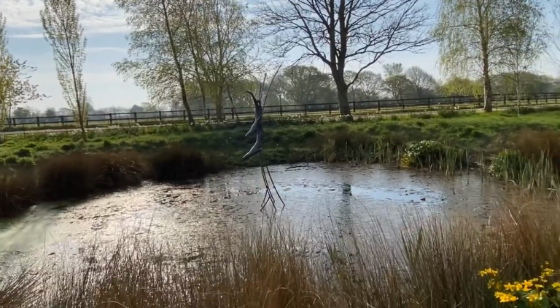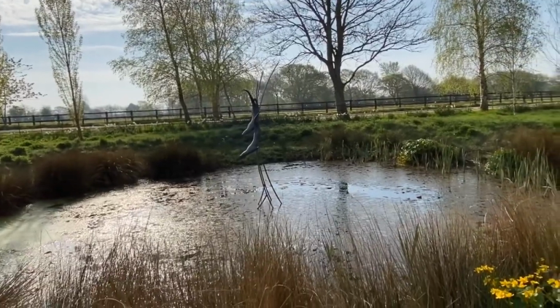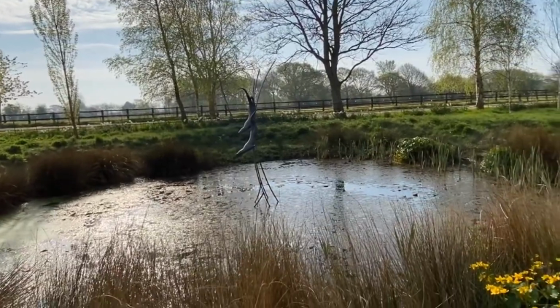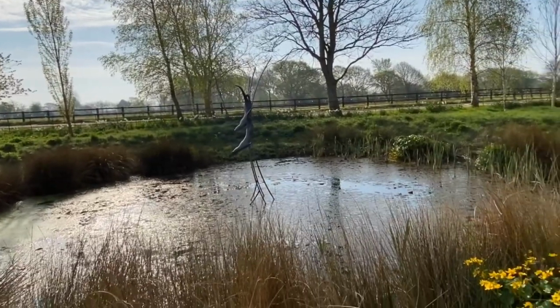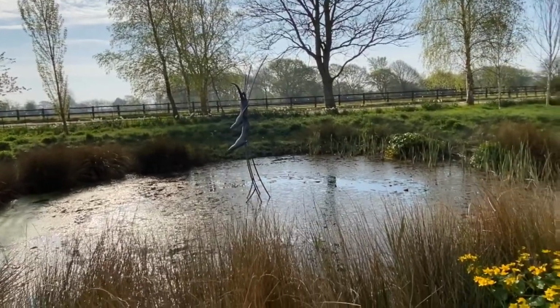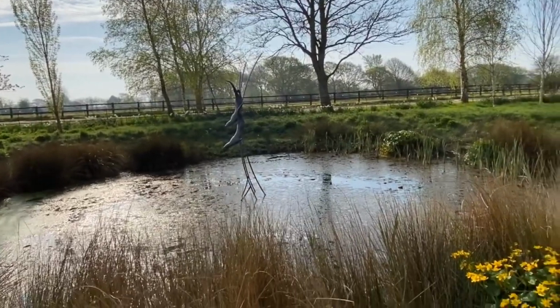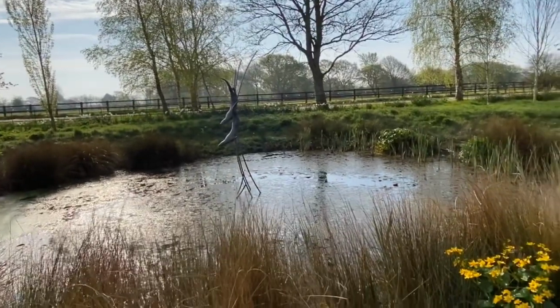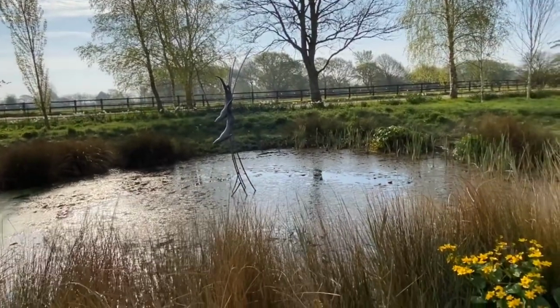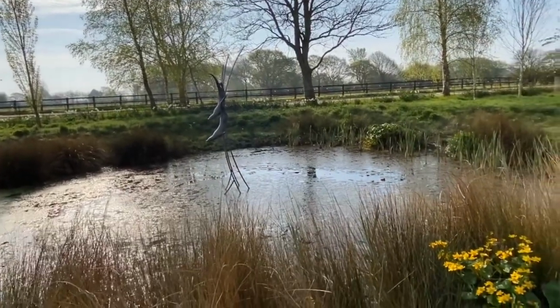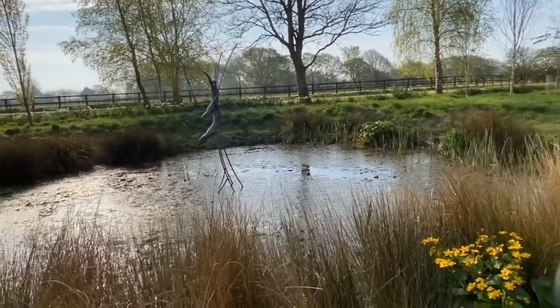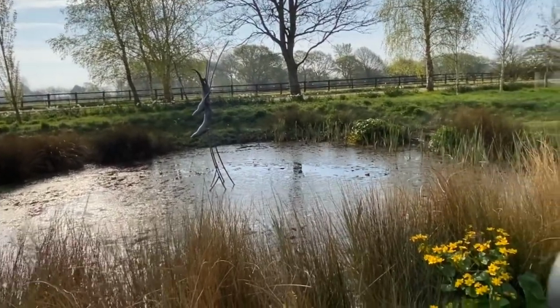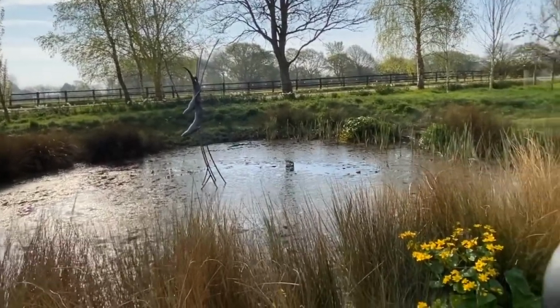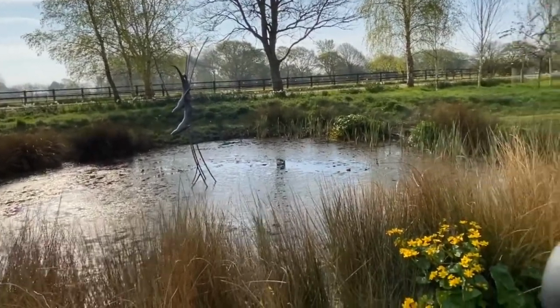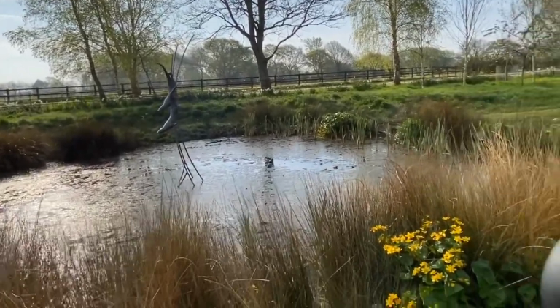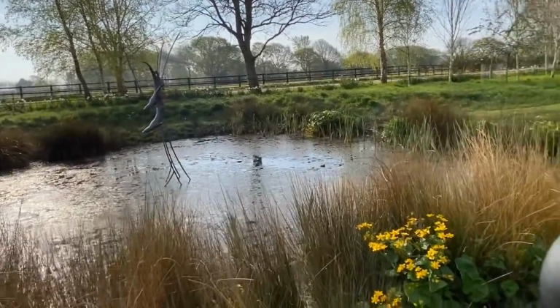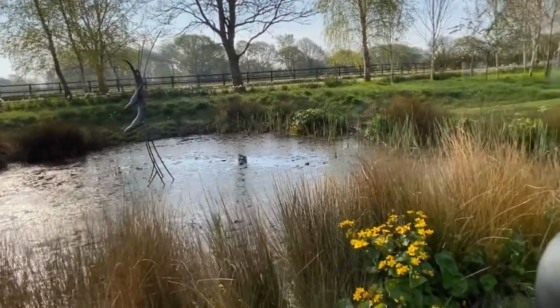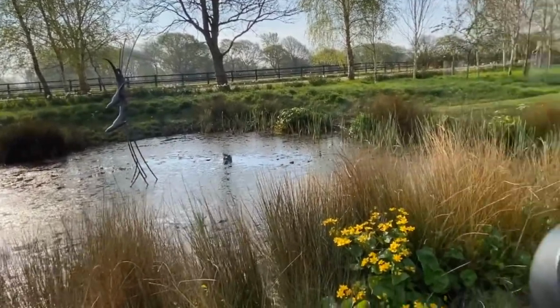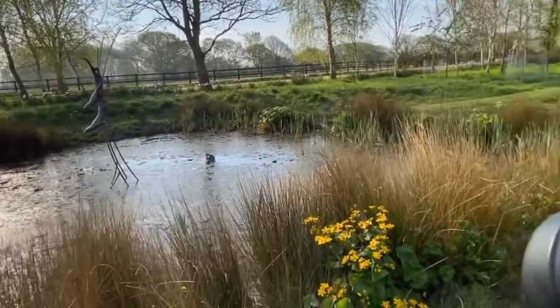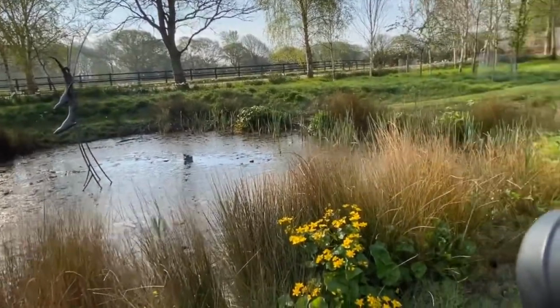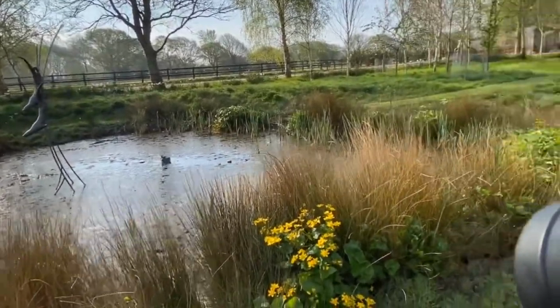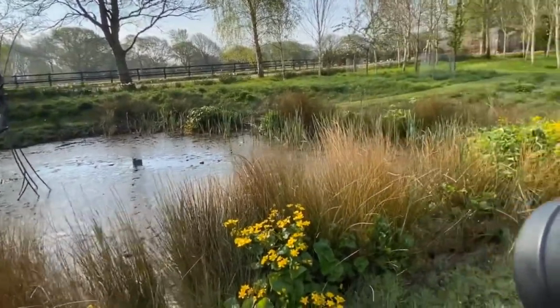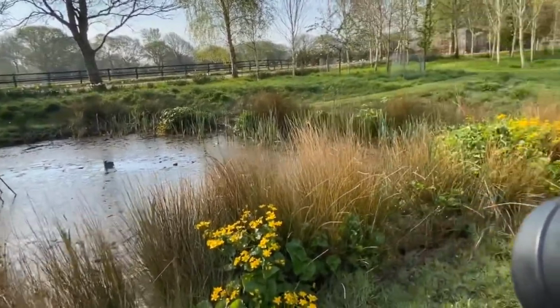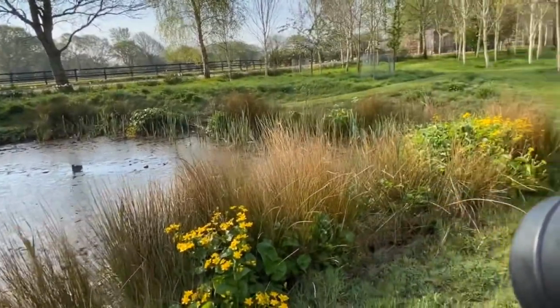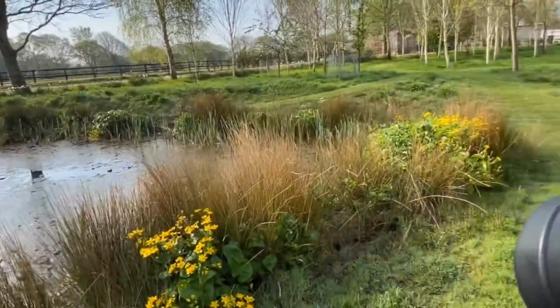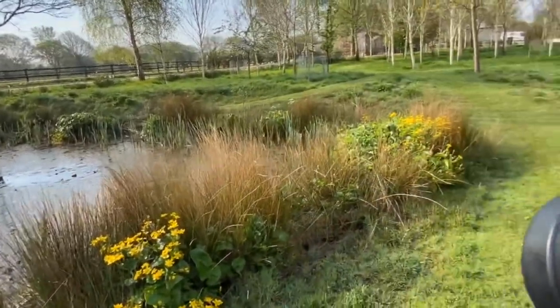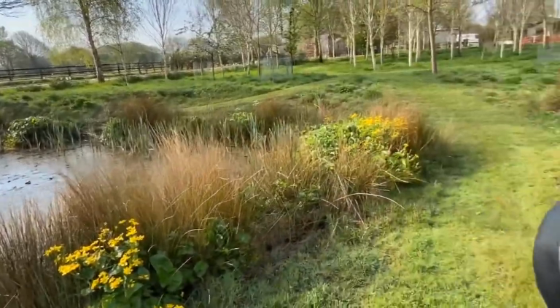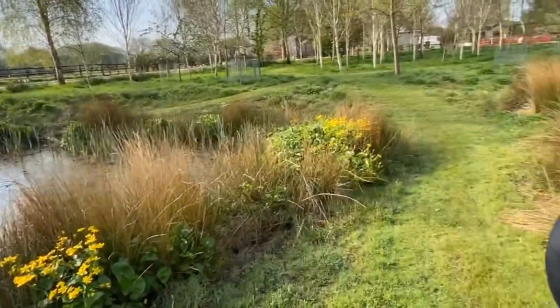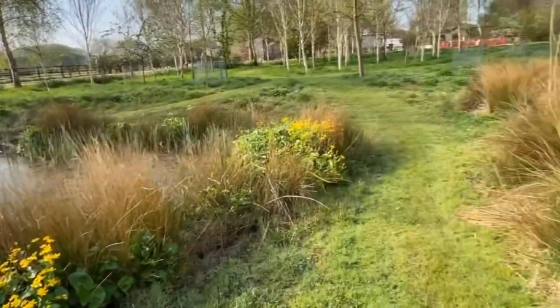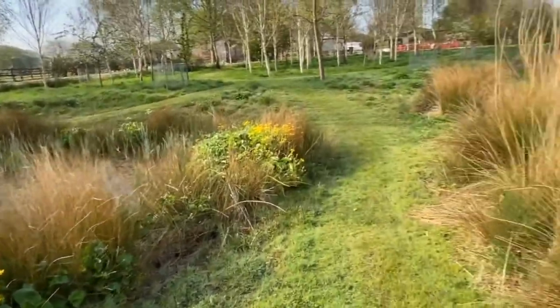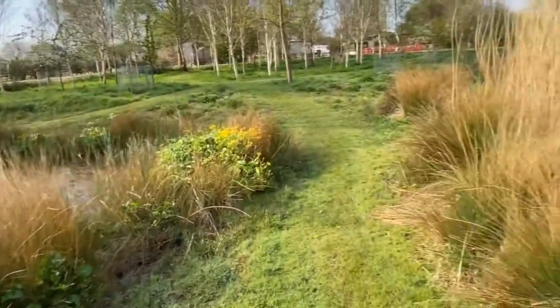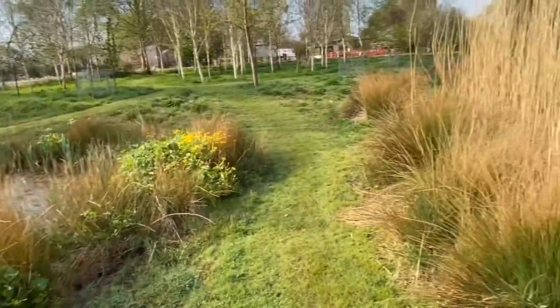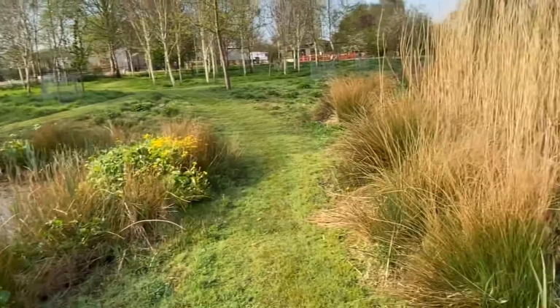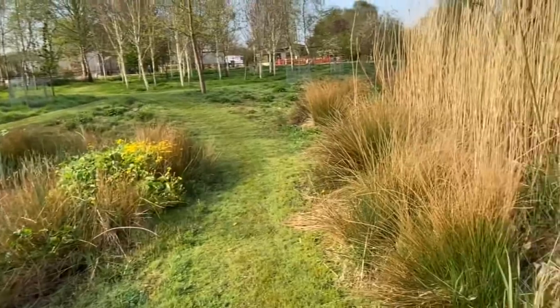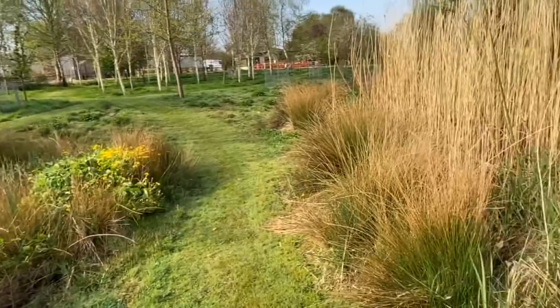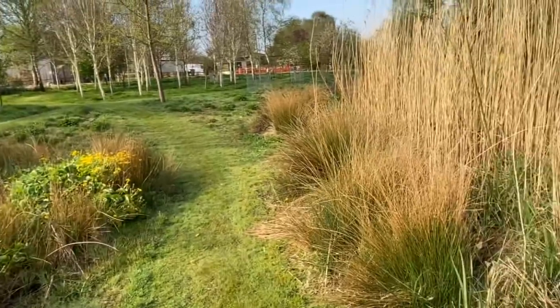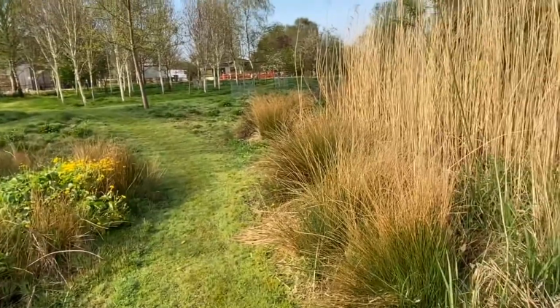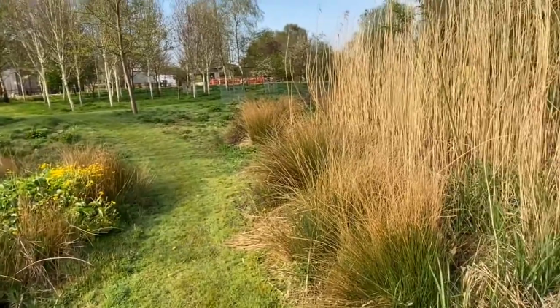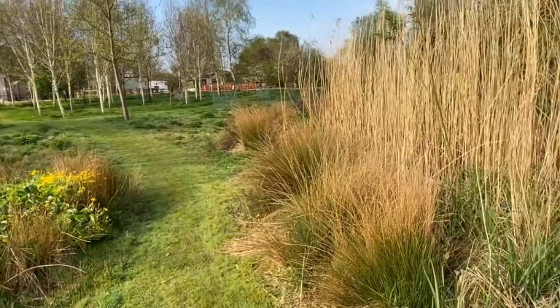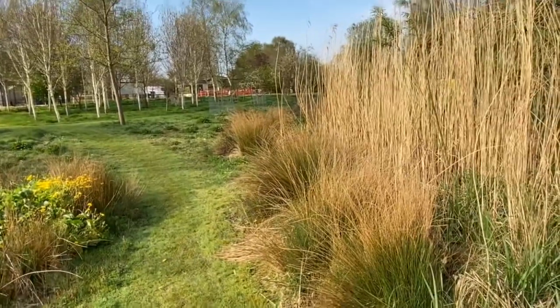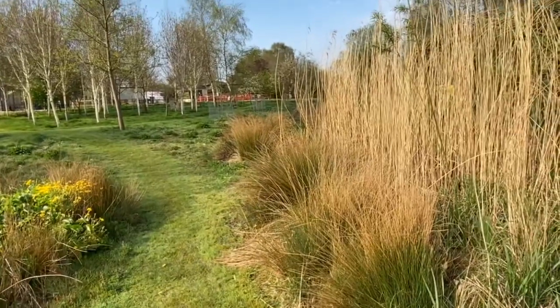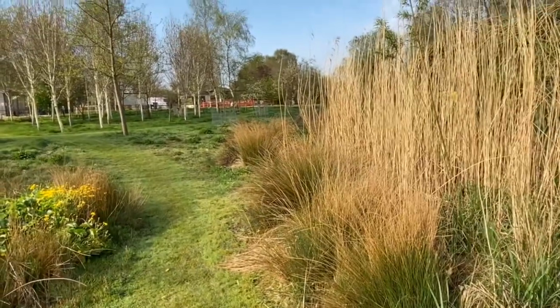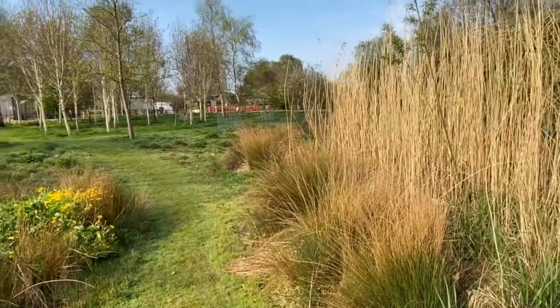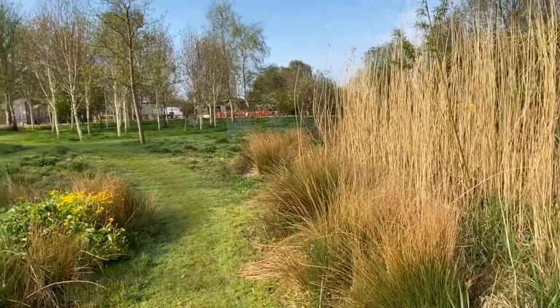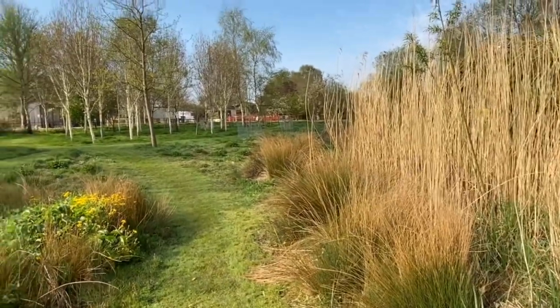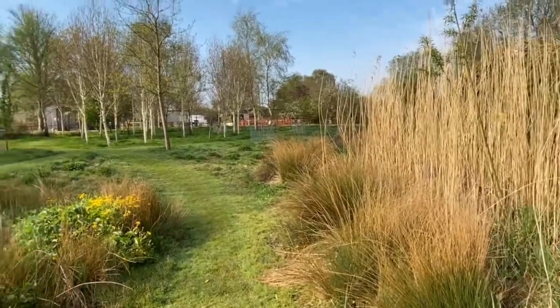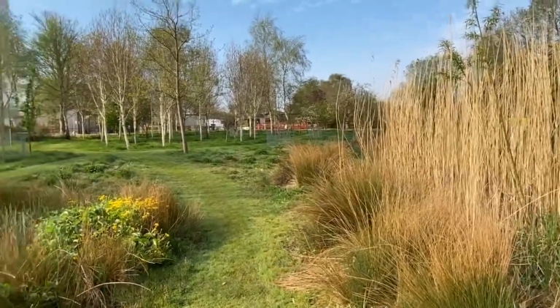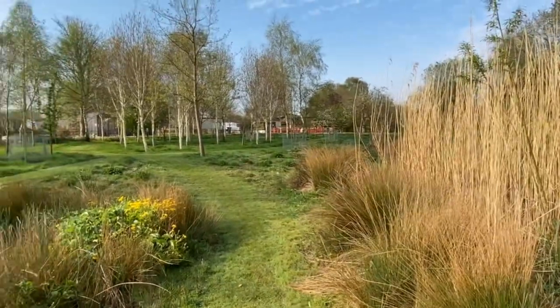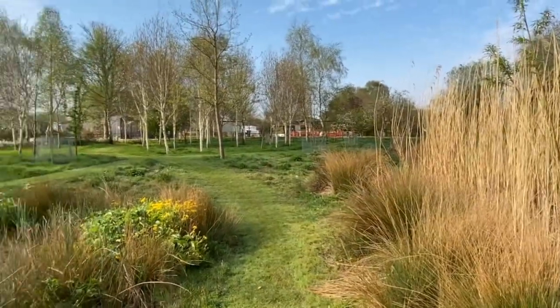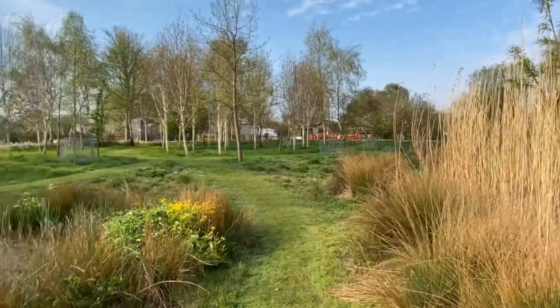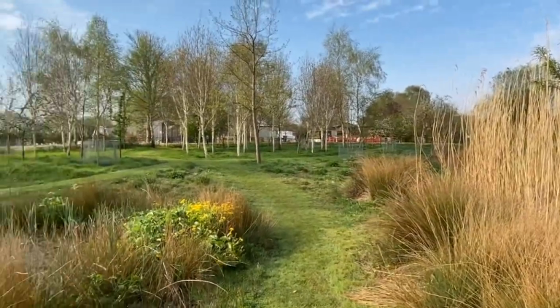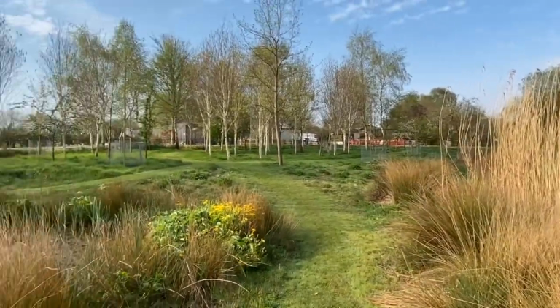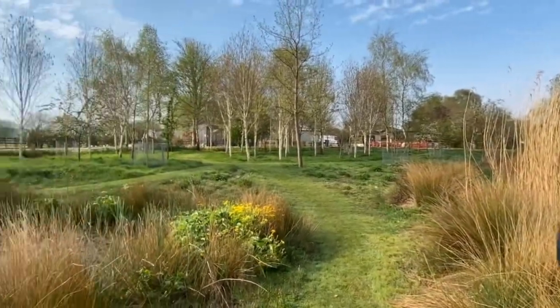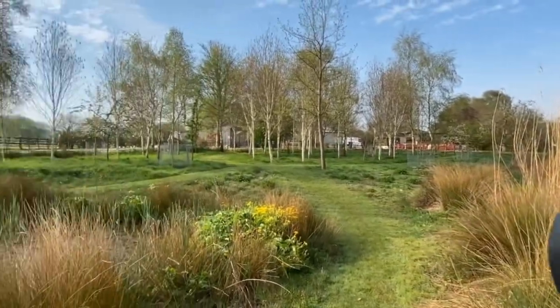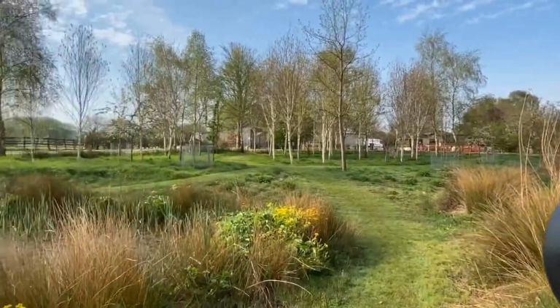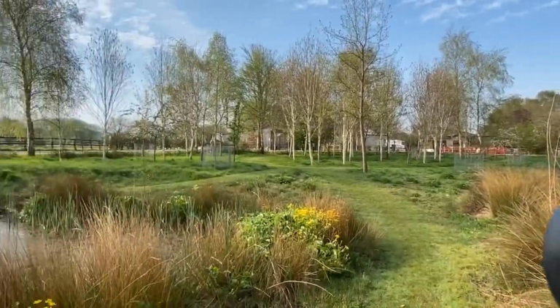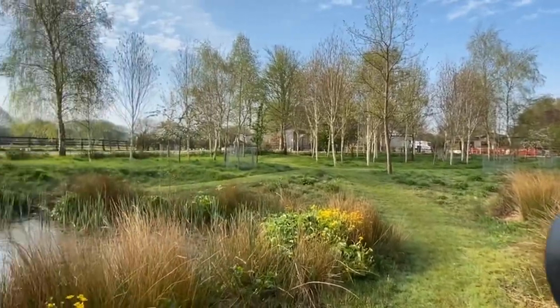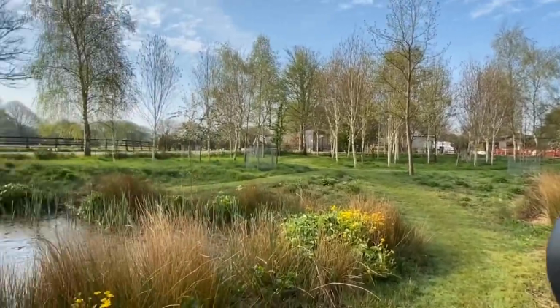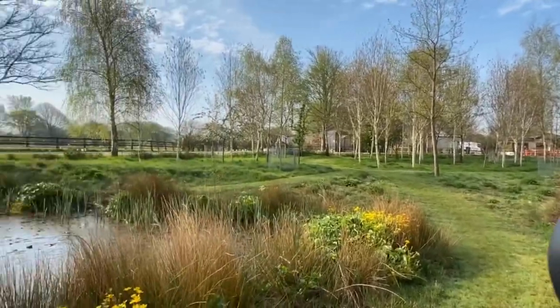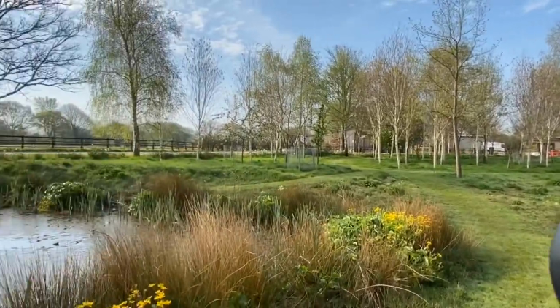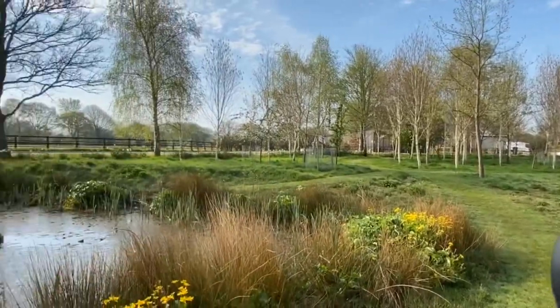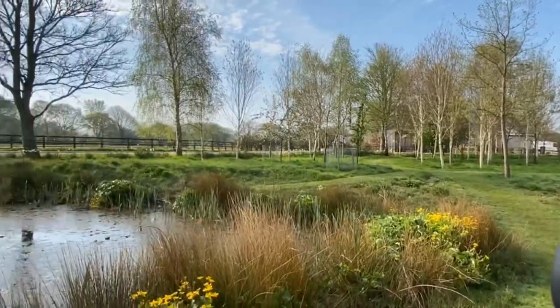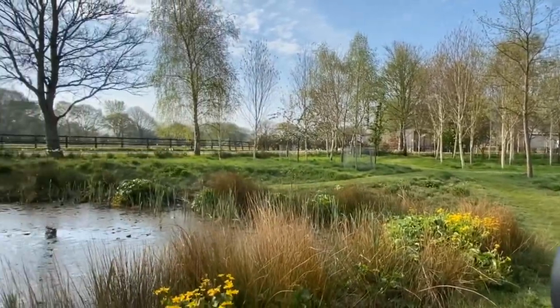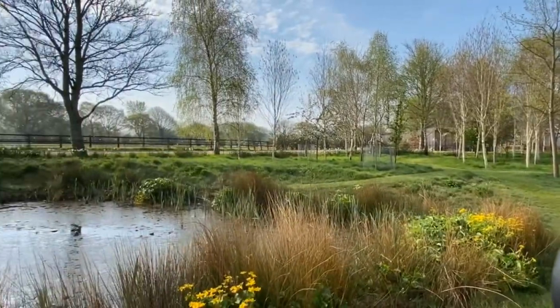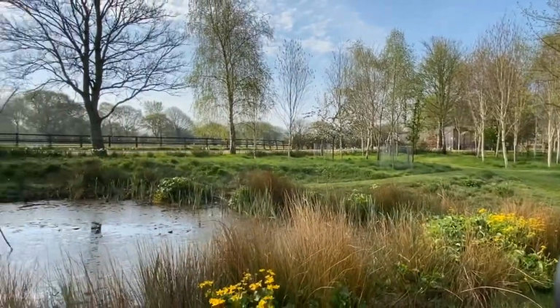The pond isn't lined — we run a pipe from the lake which then balances the water levels with this pond.